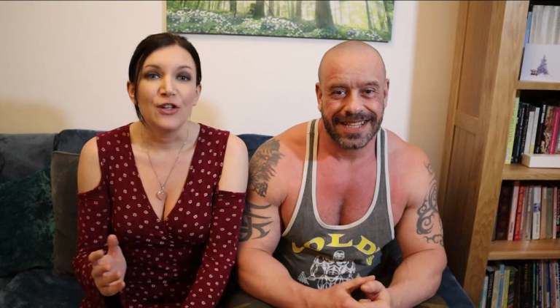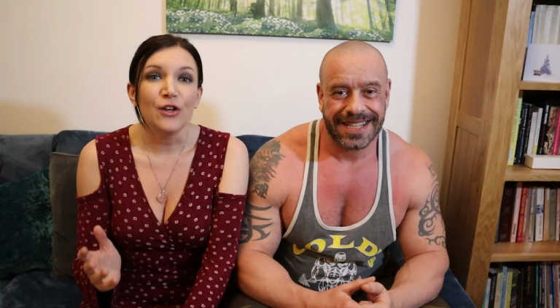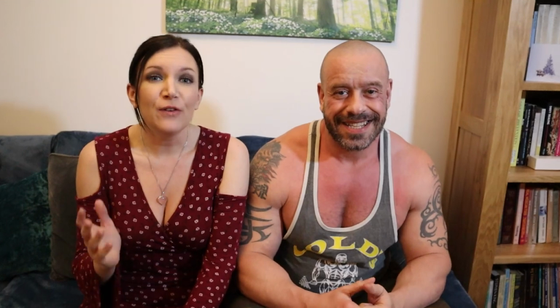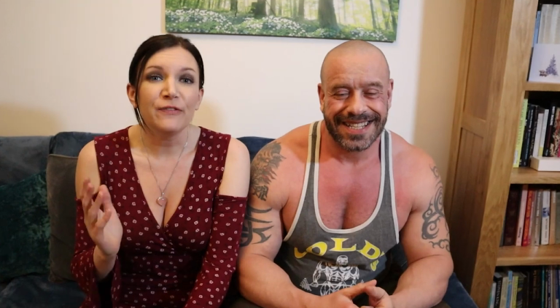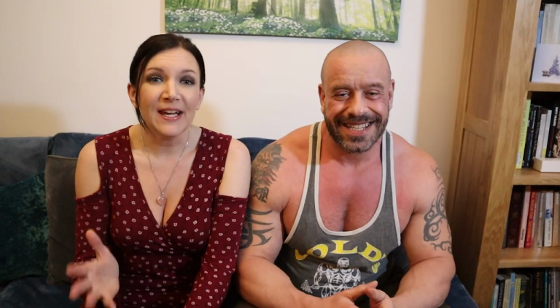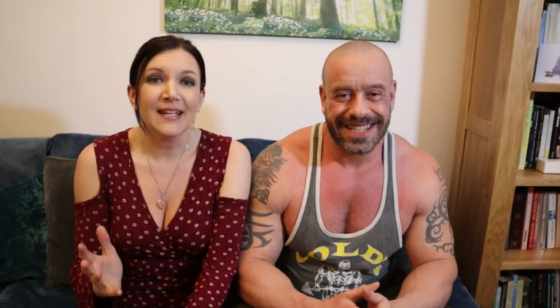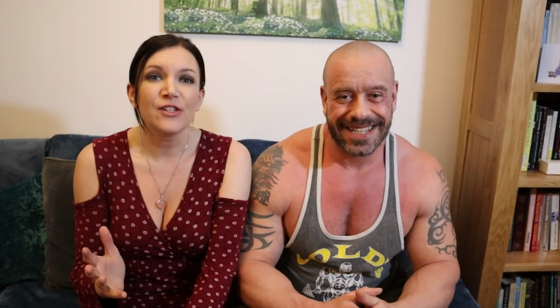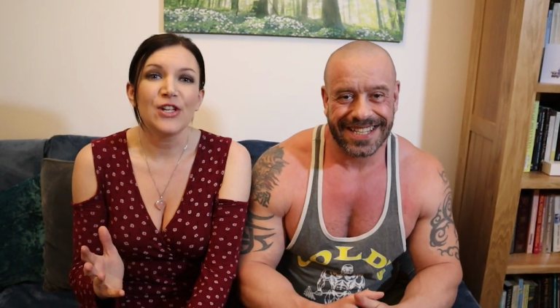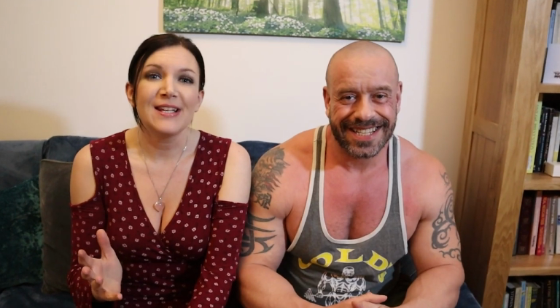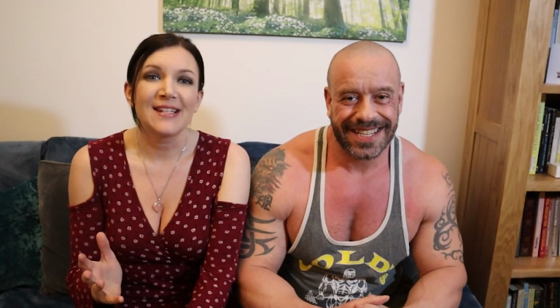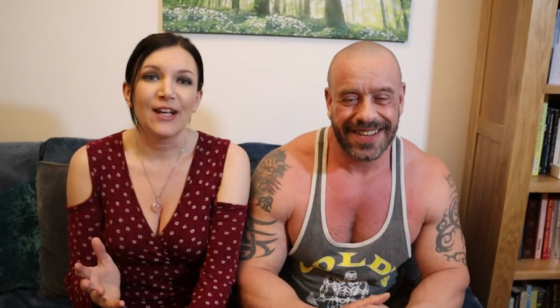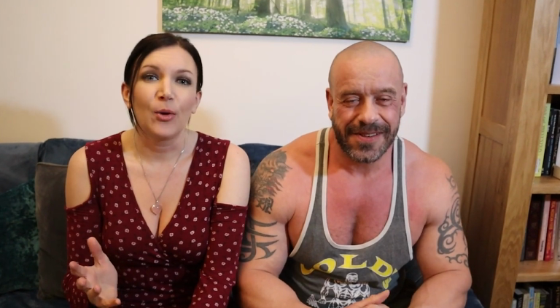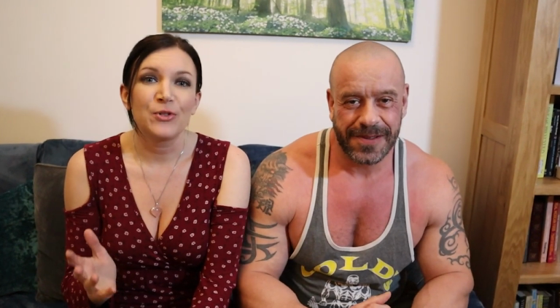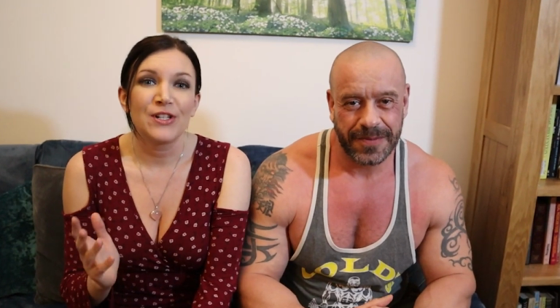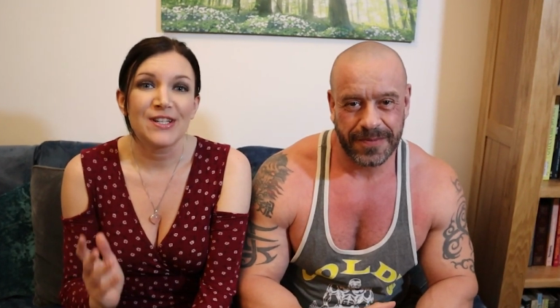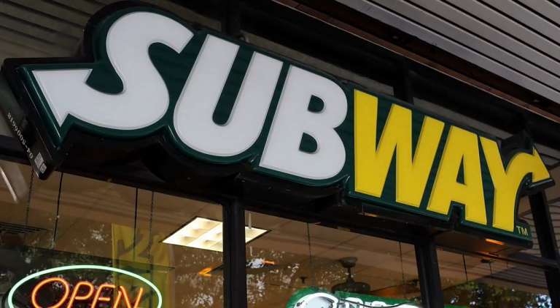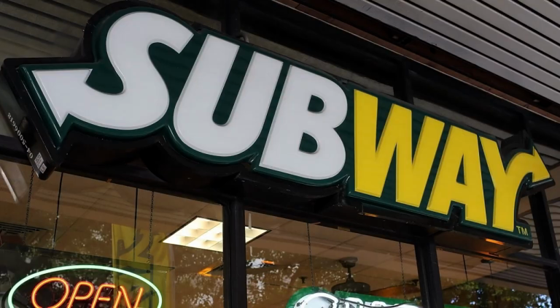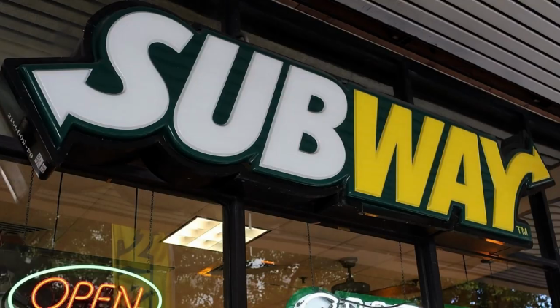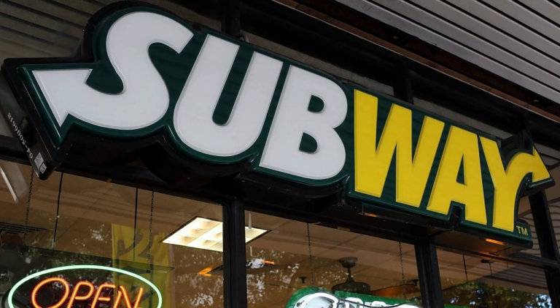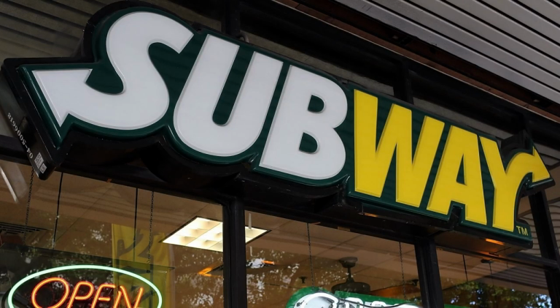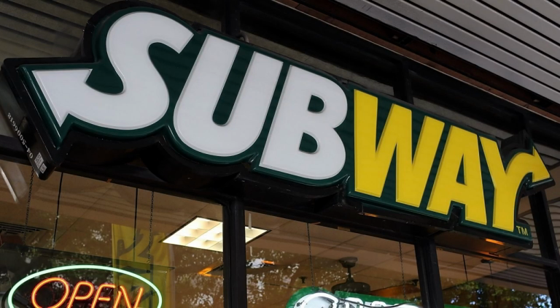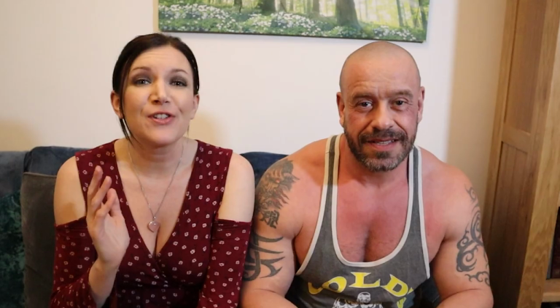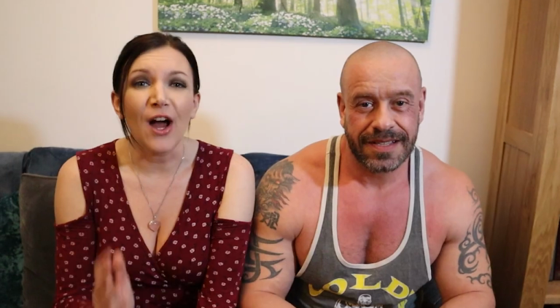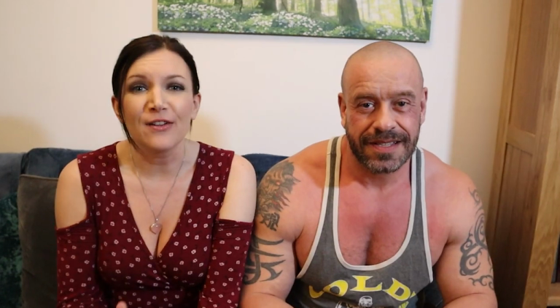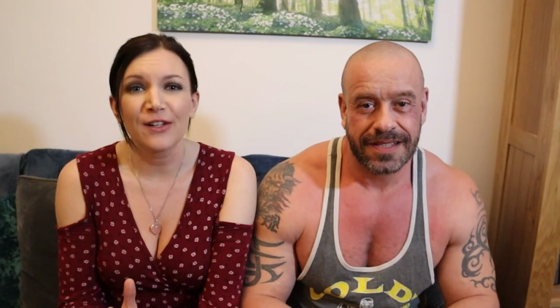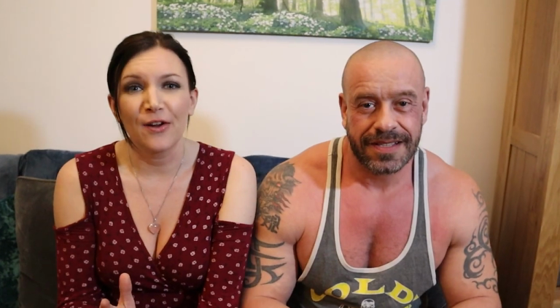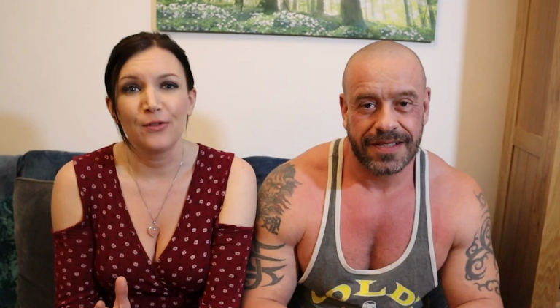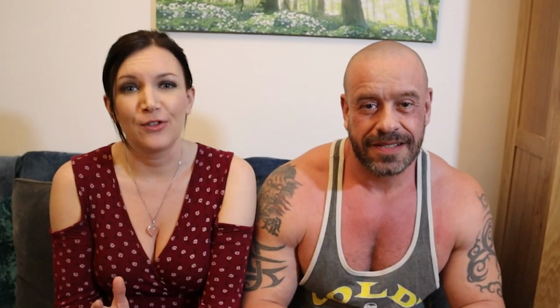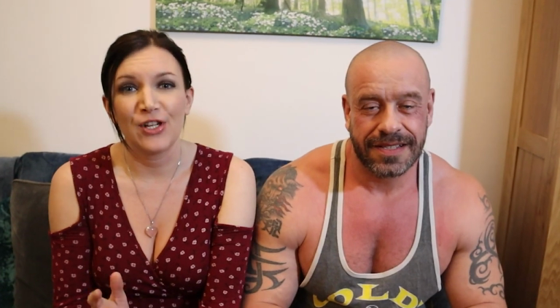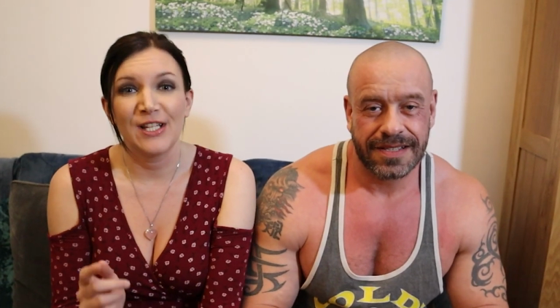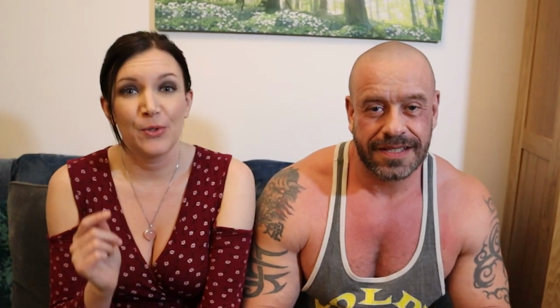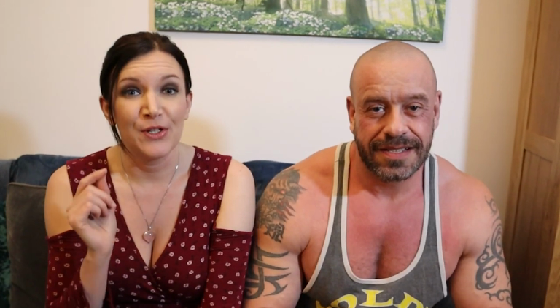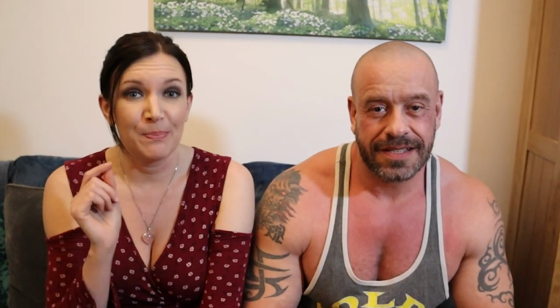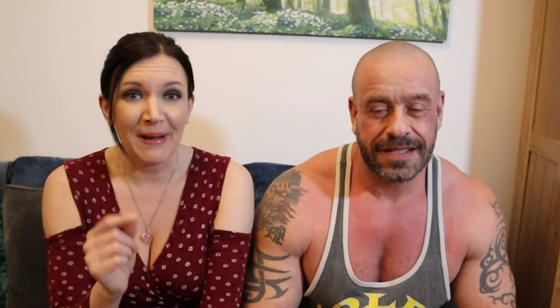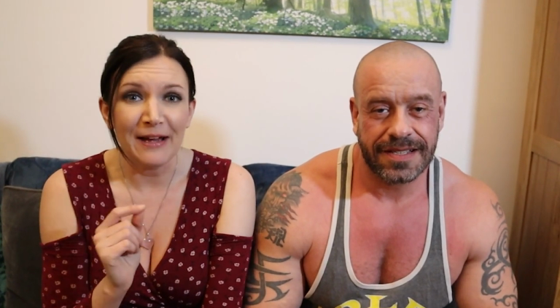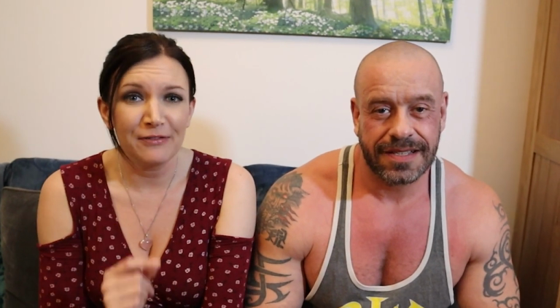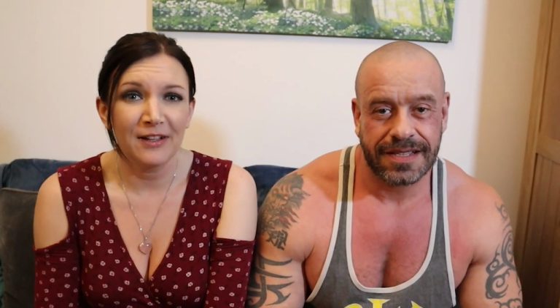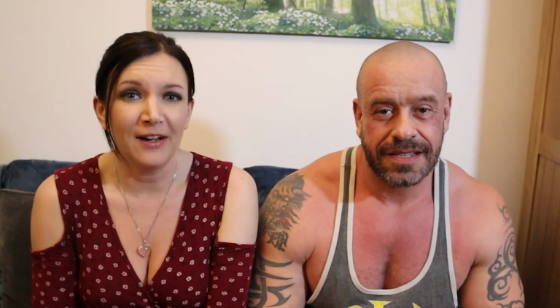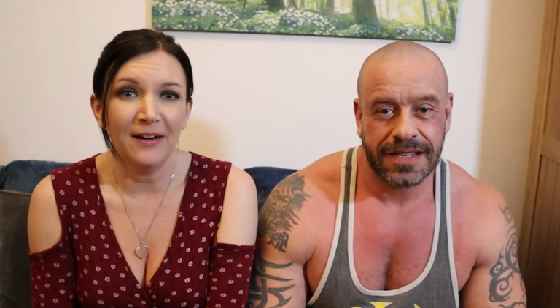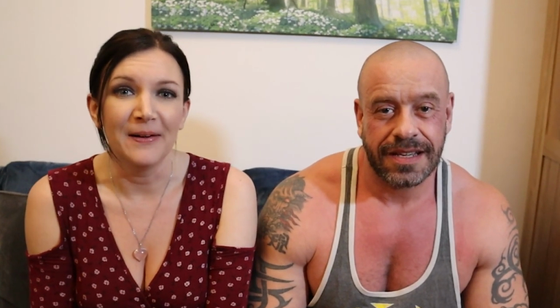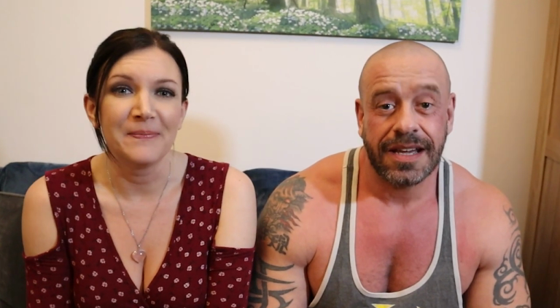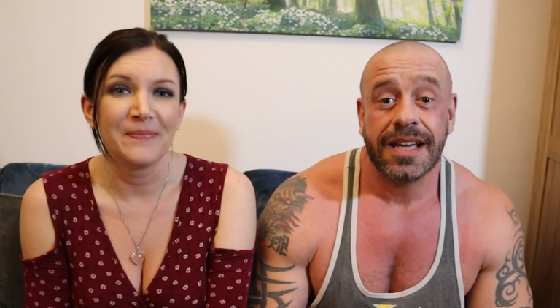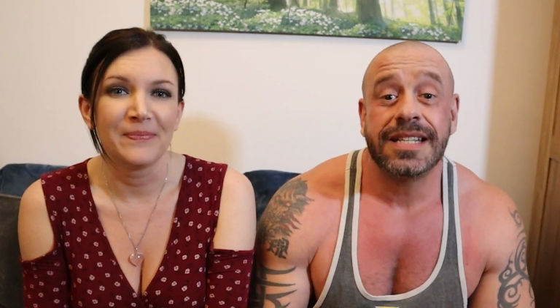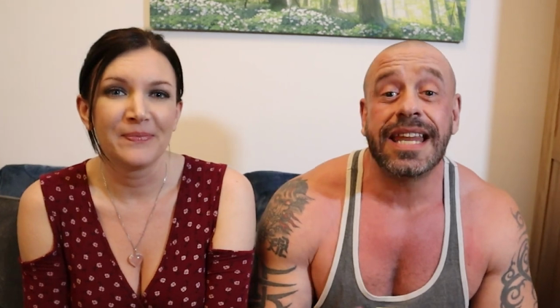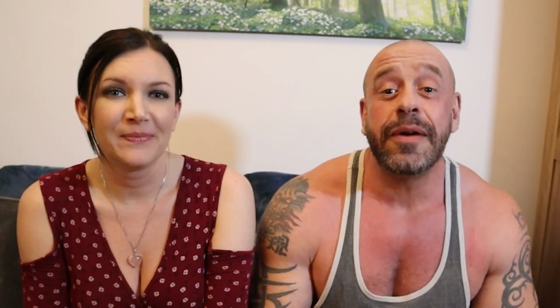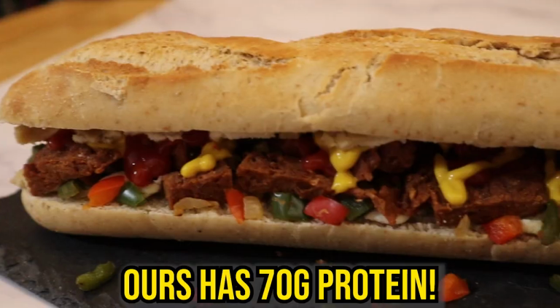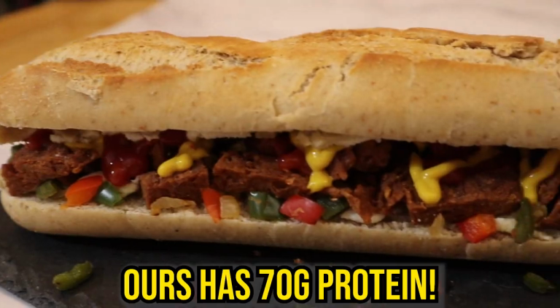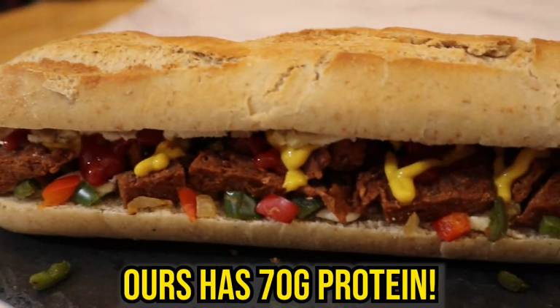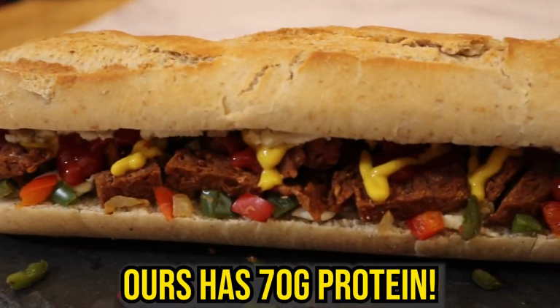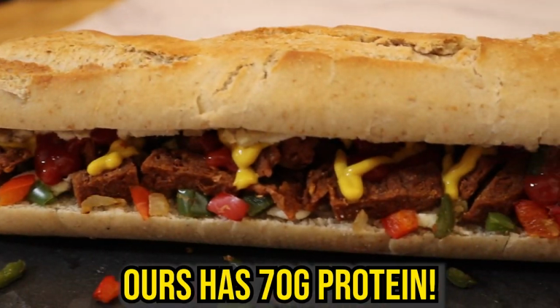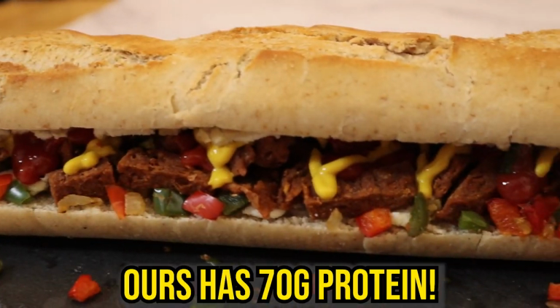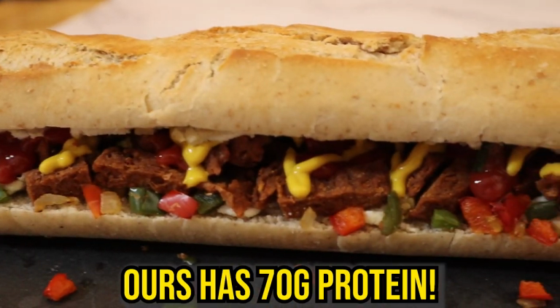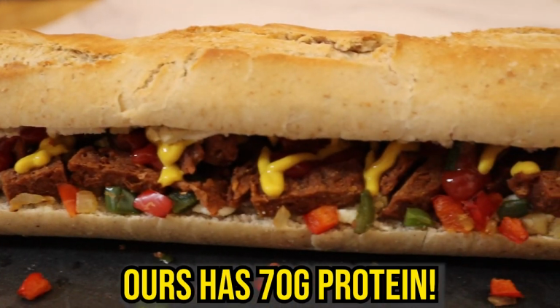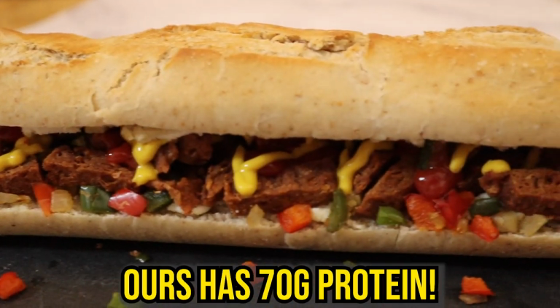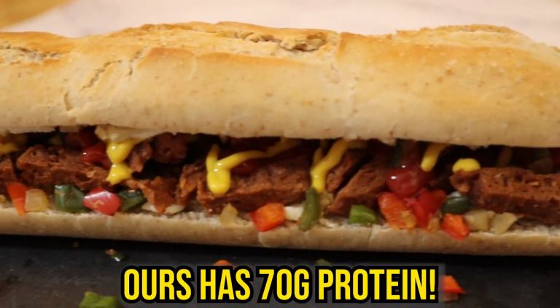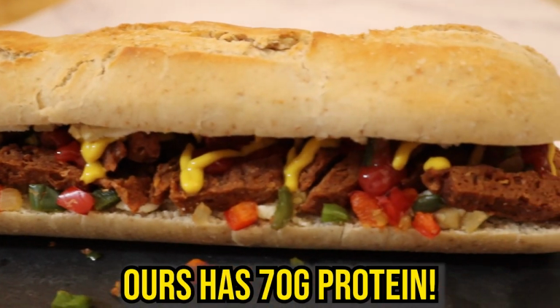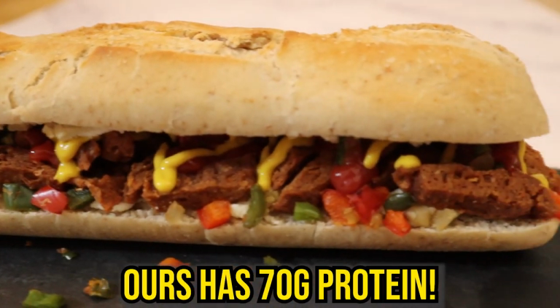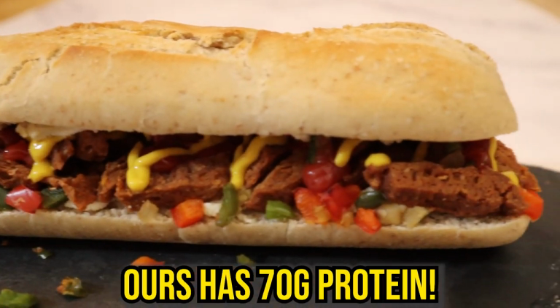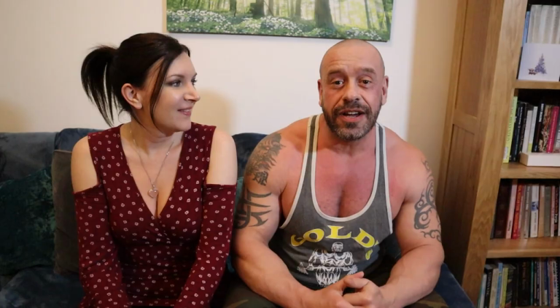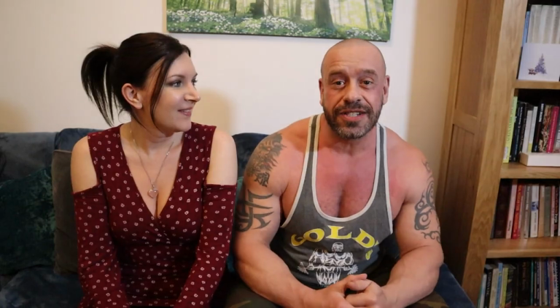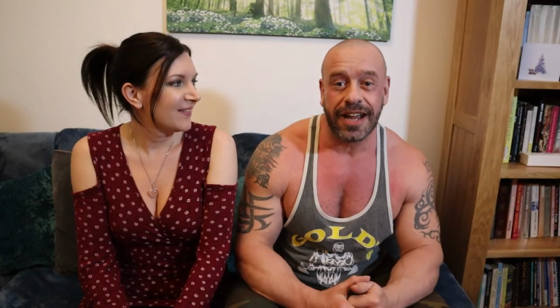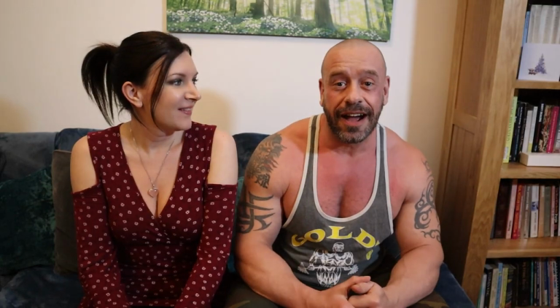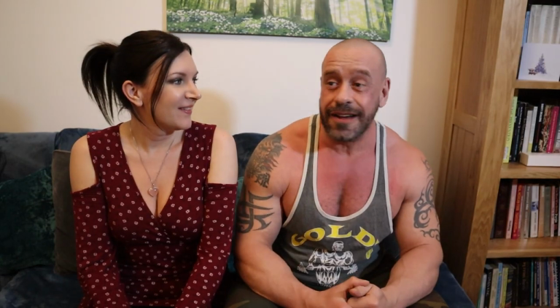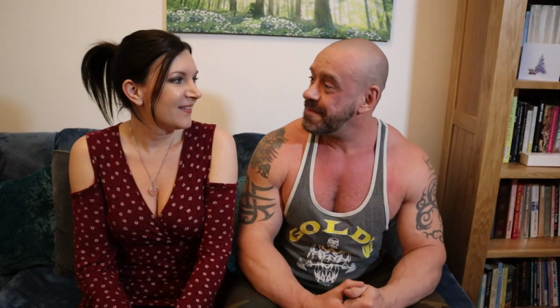The new vegan cheesesteak option at Subway uses coconut oil cheese, which is bad for the heart. Today we're going to see if we can make a healthier version at home.